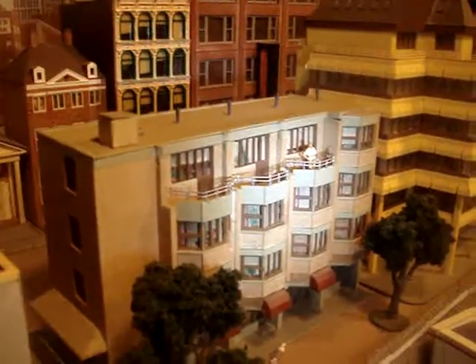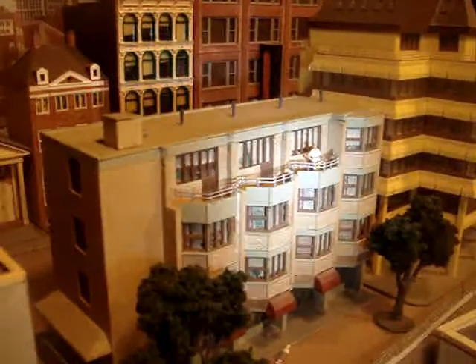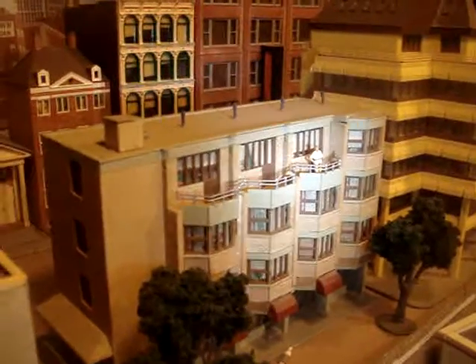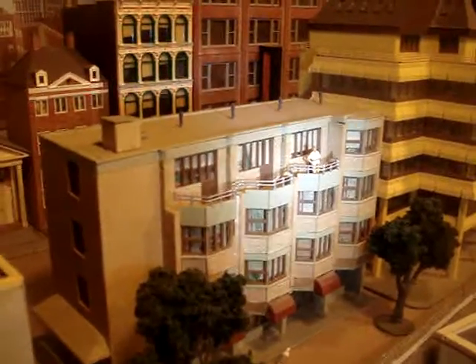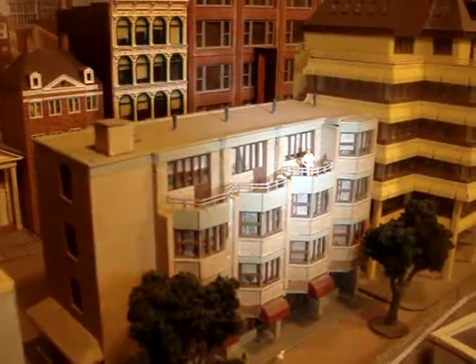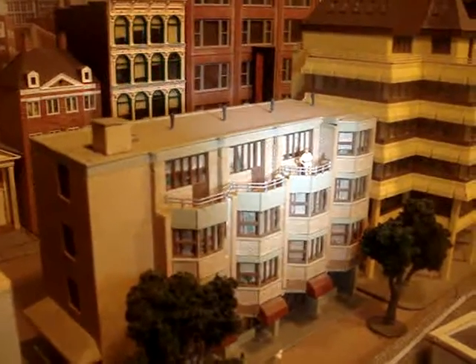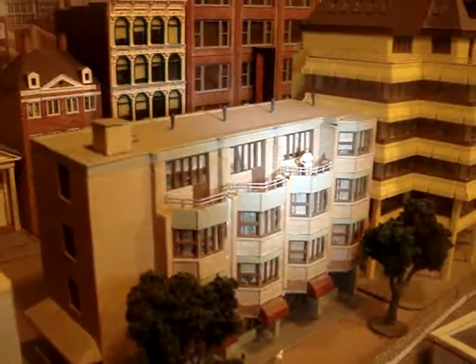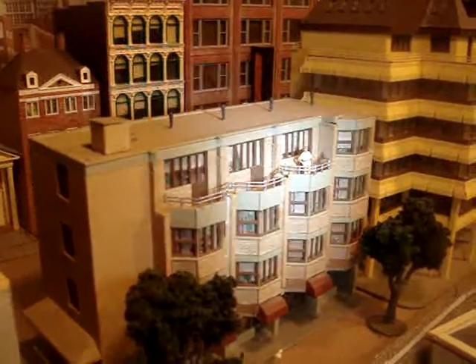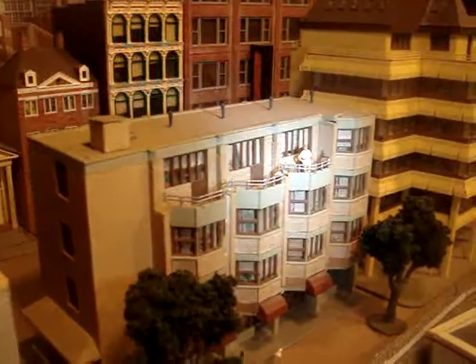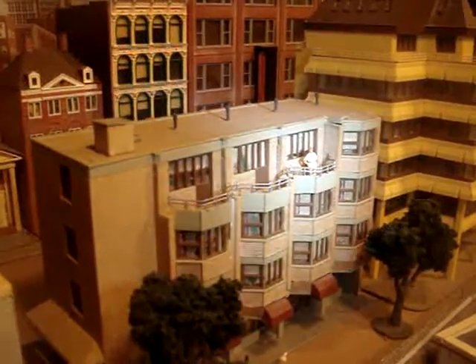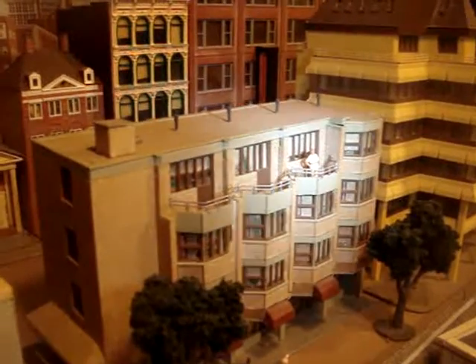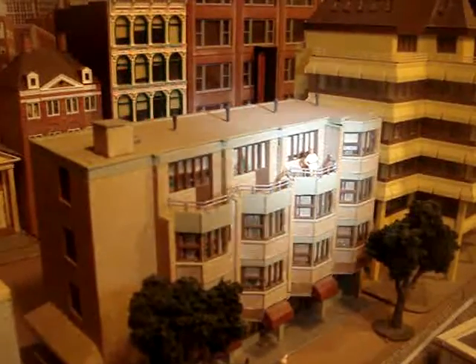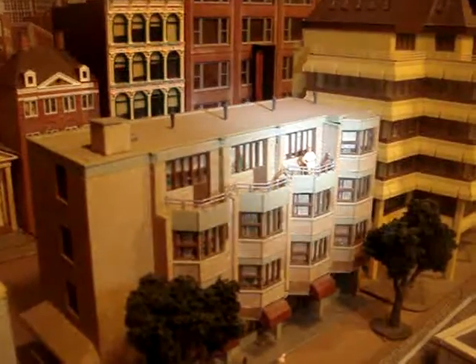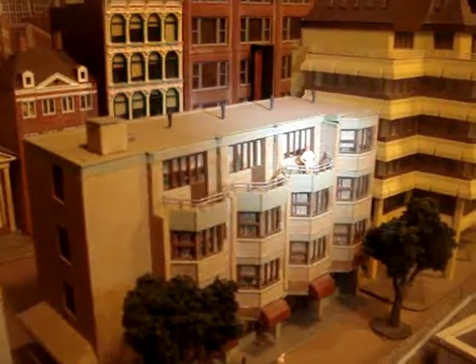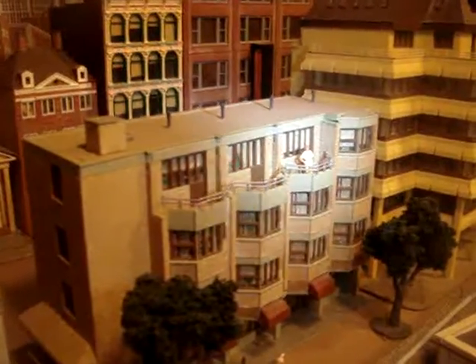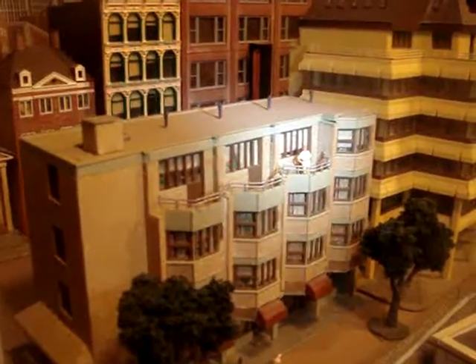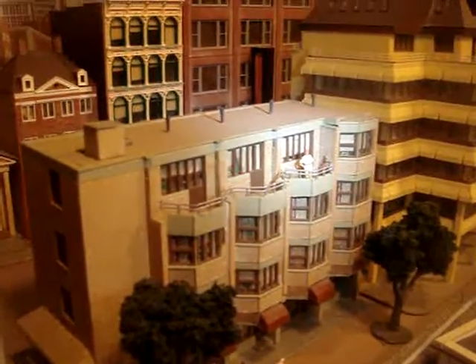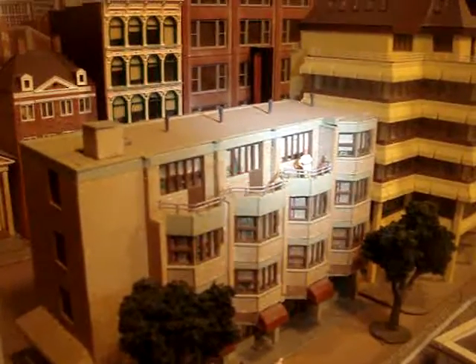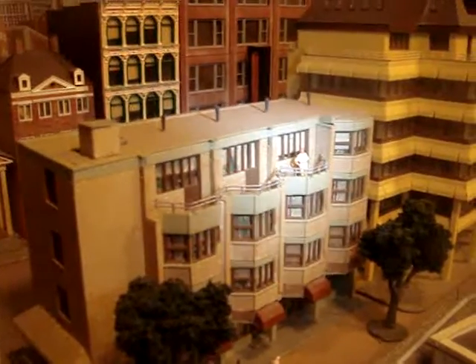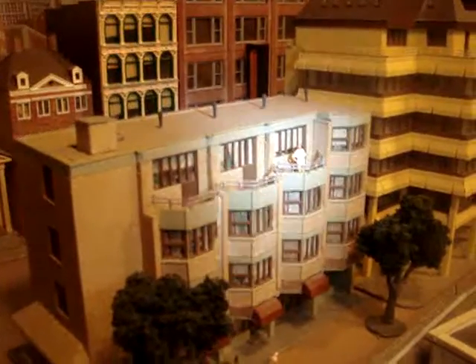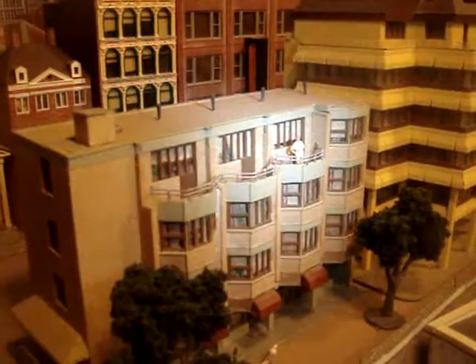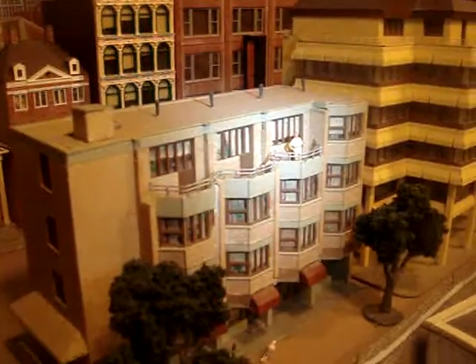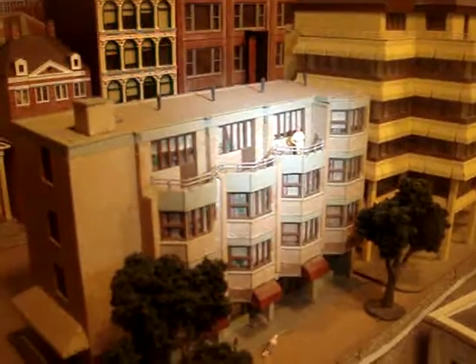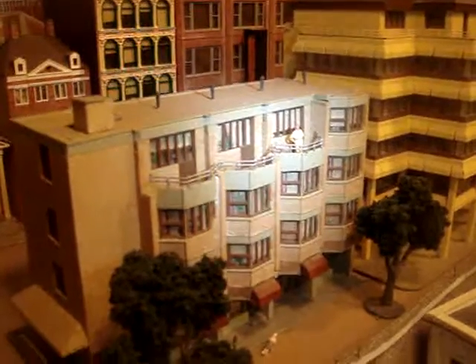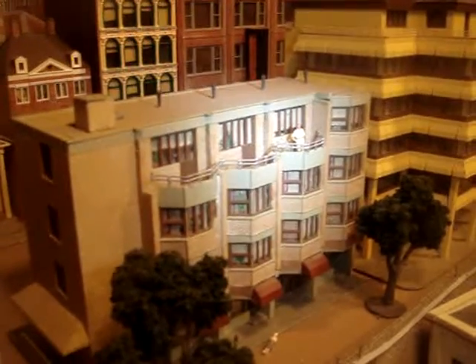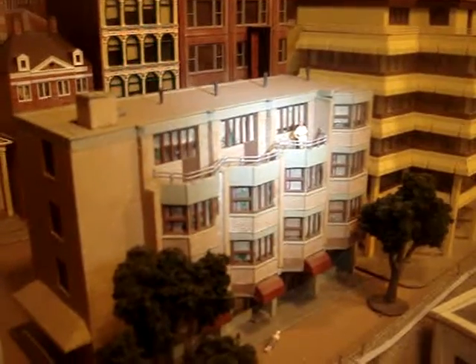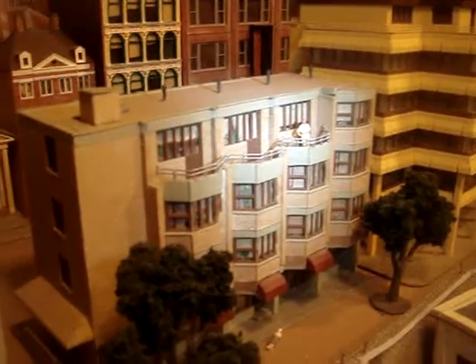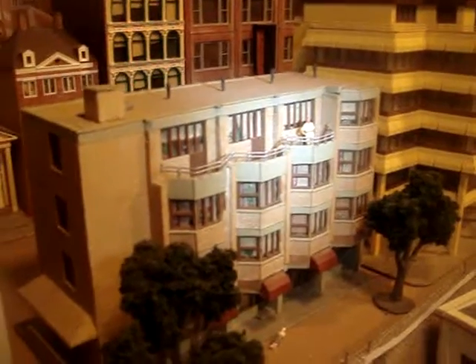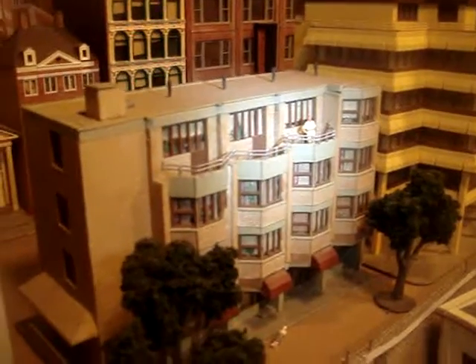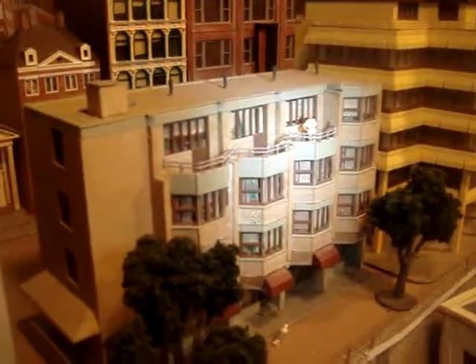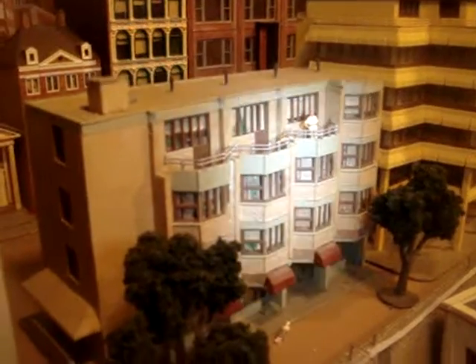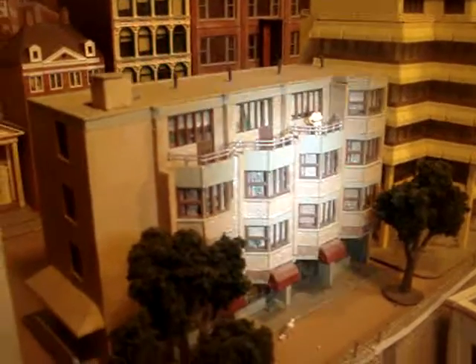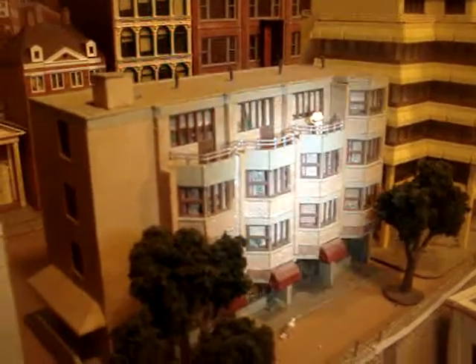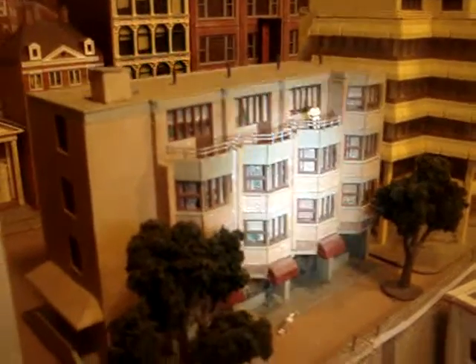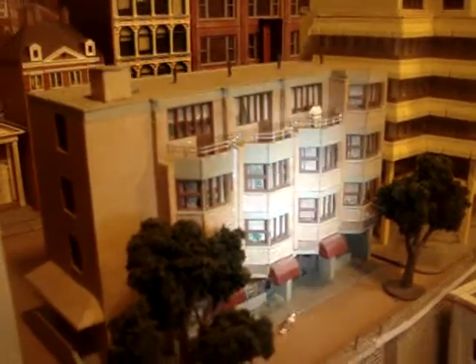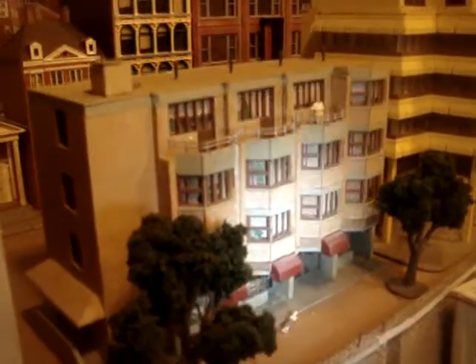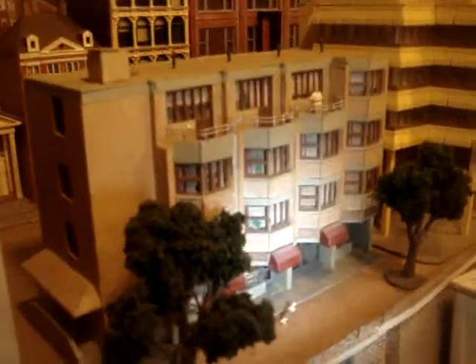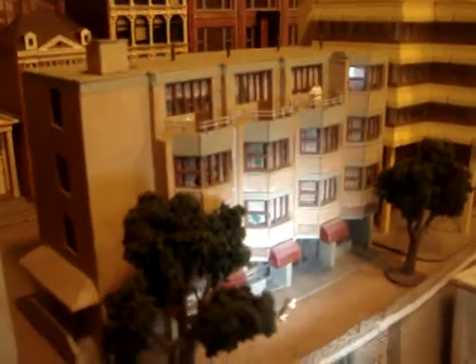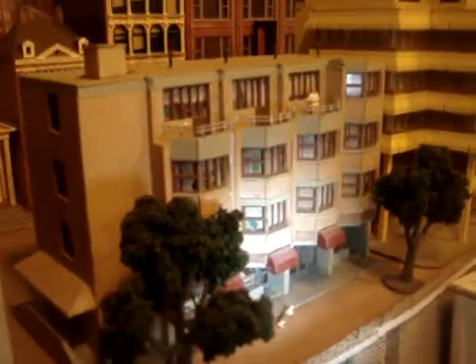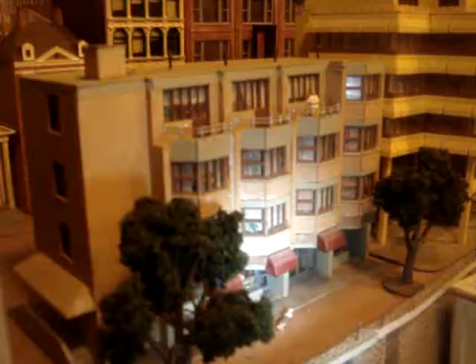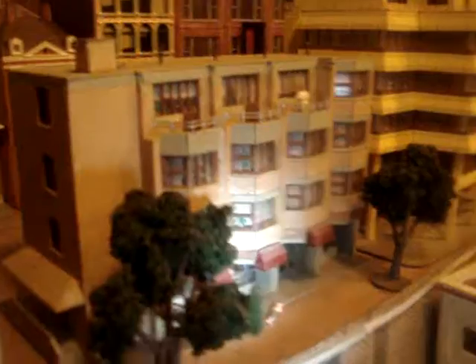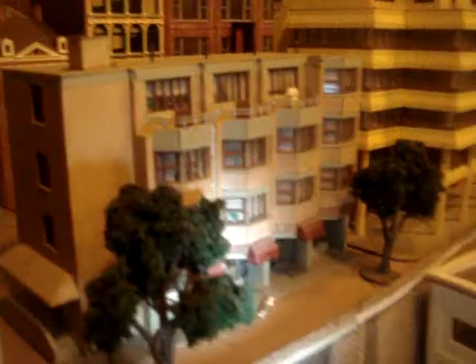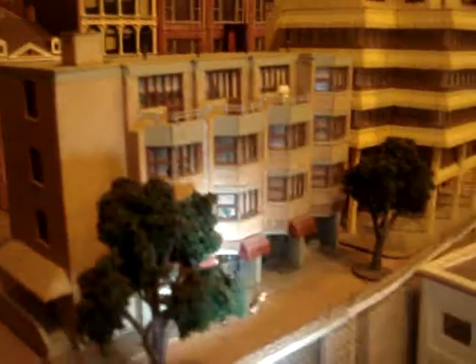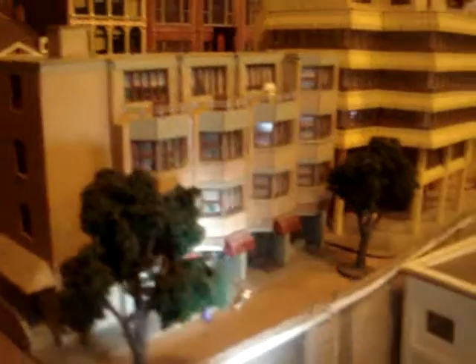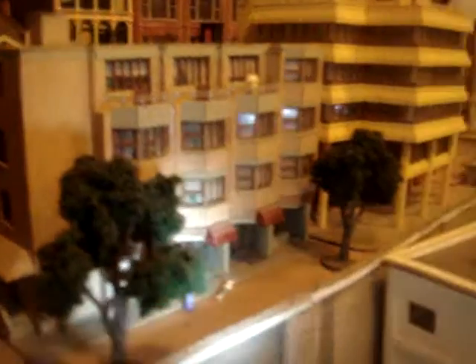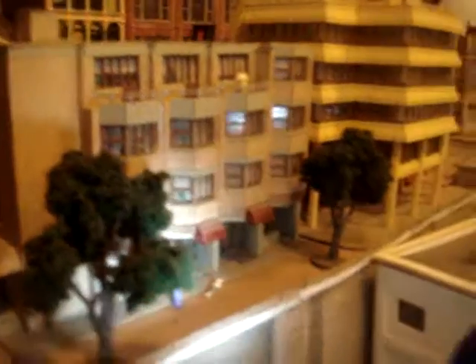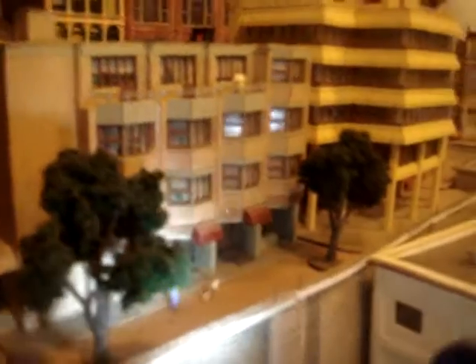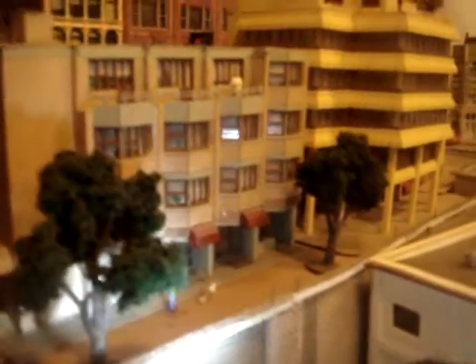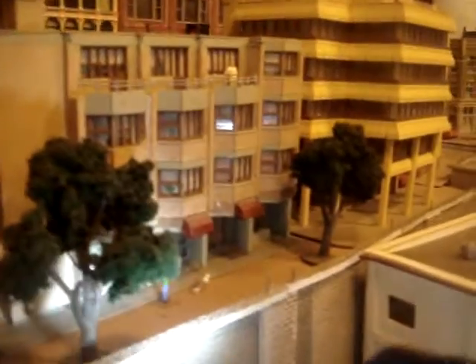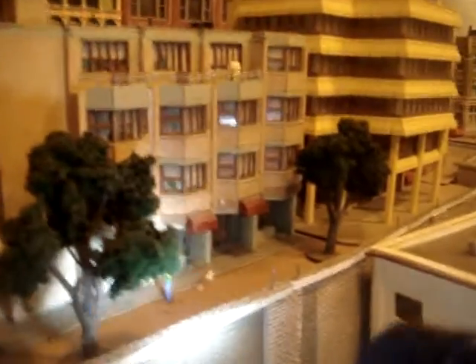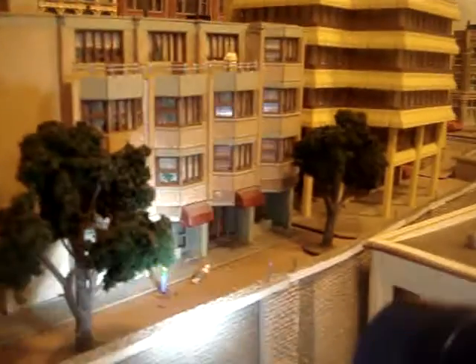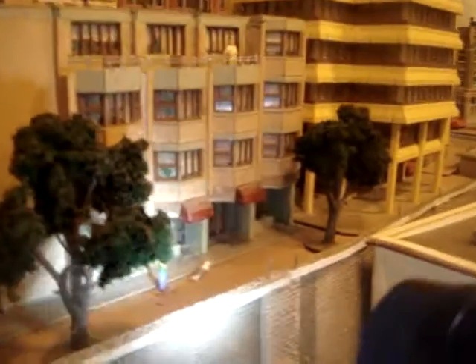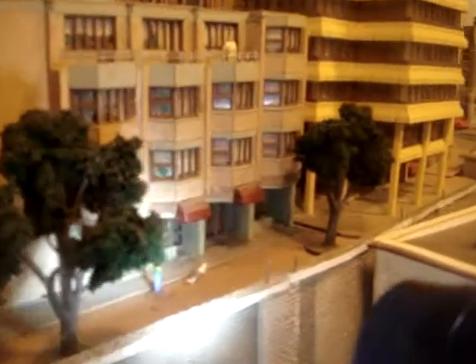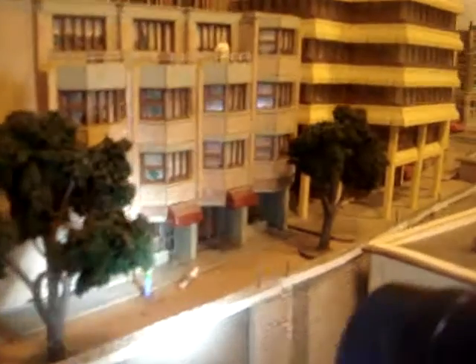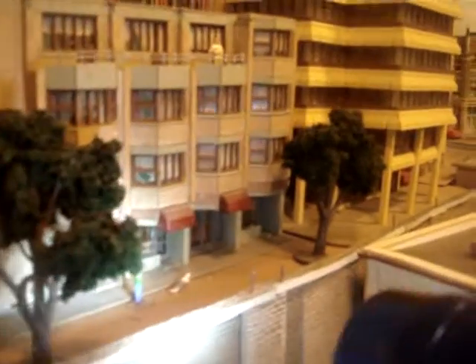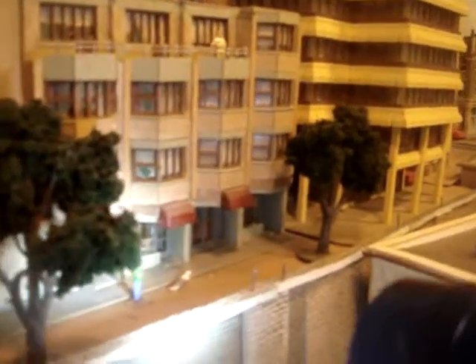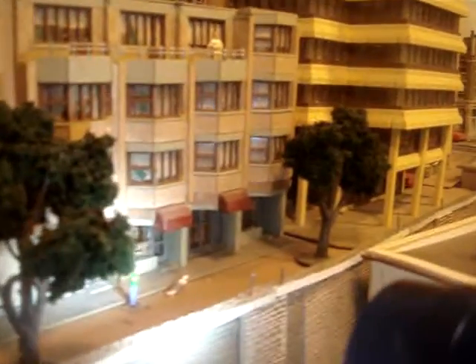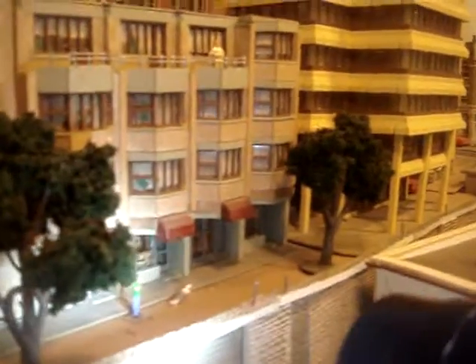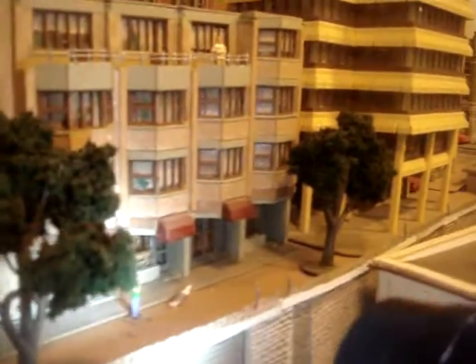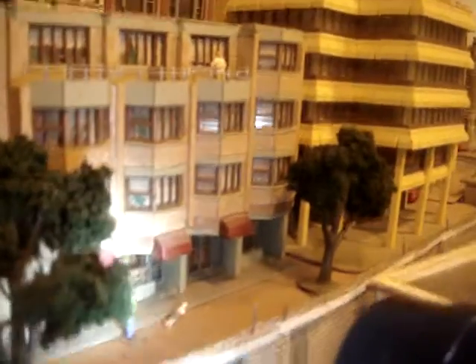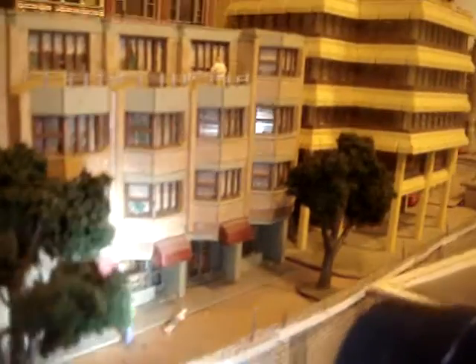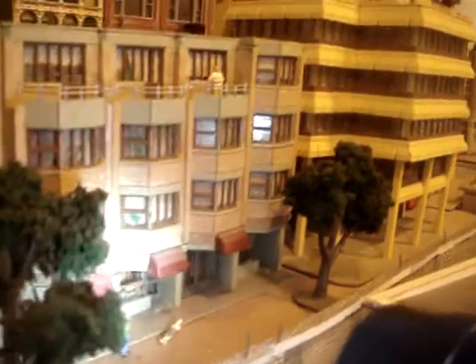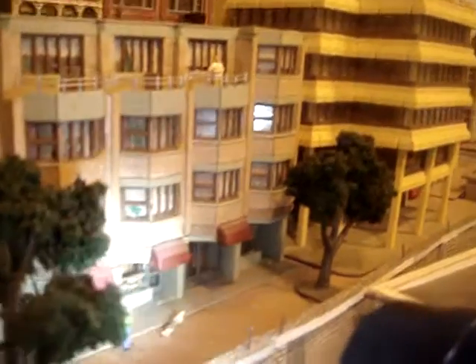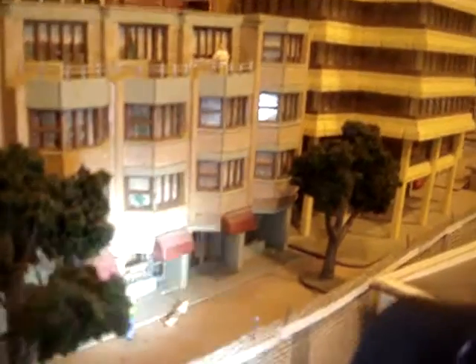You can see a man there standing on this balcony, and there are shops on the first floor.